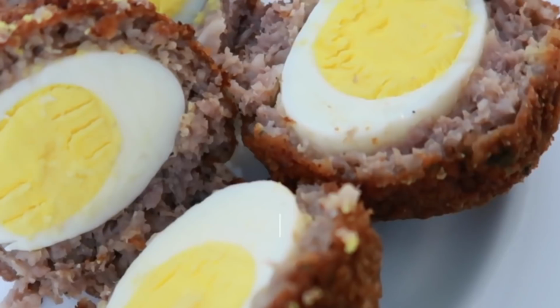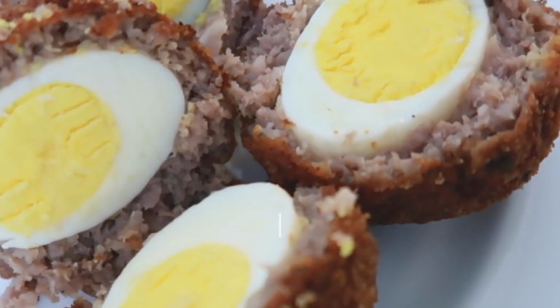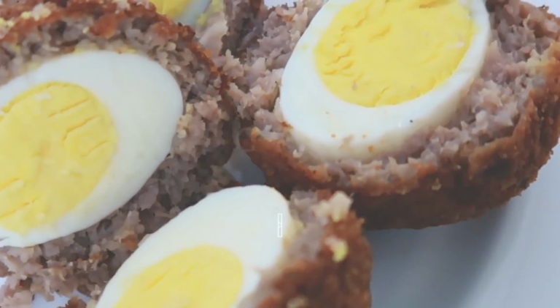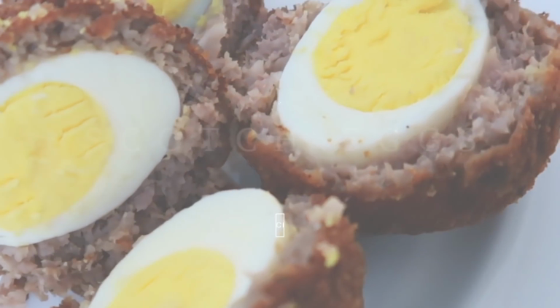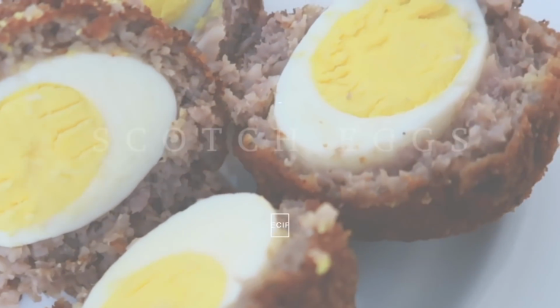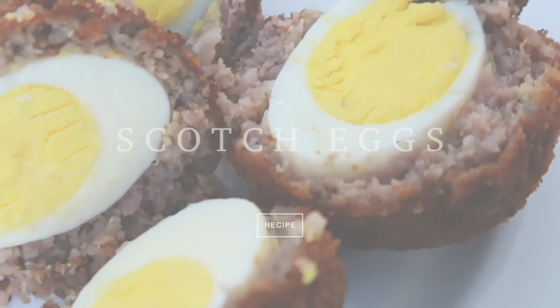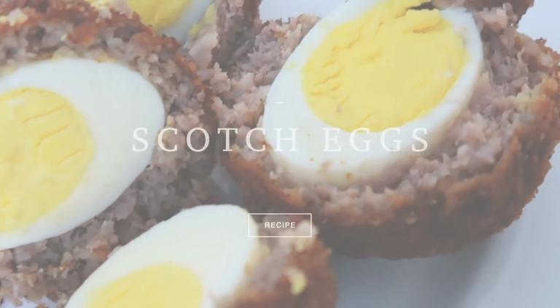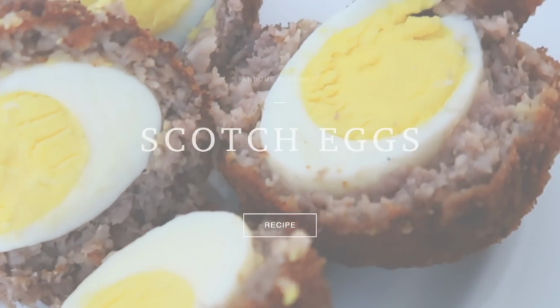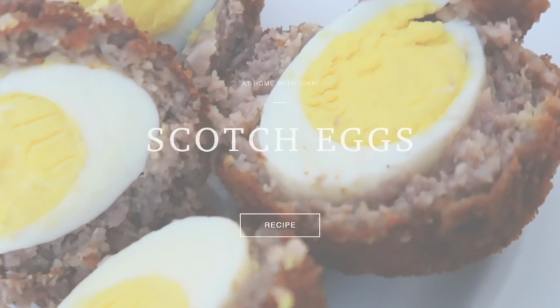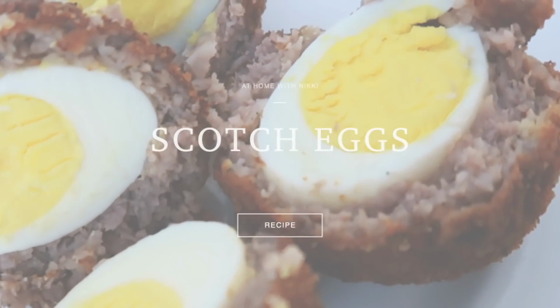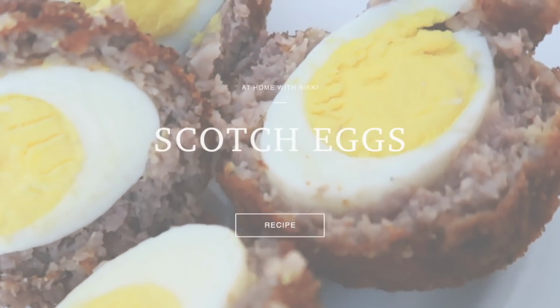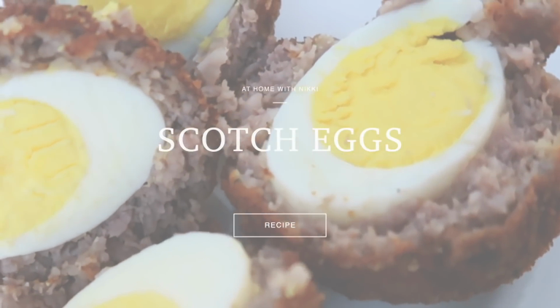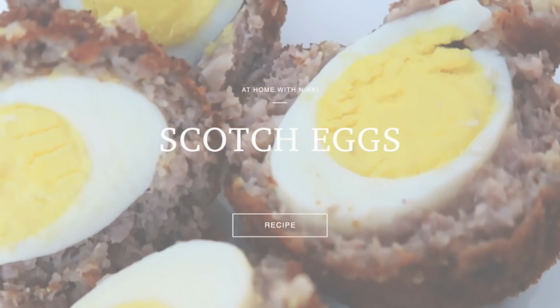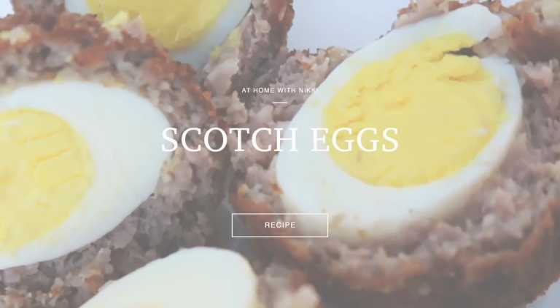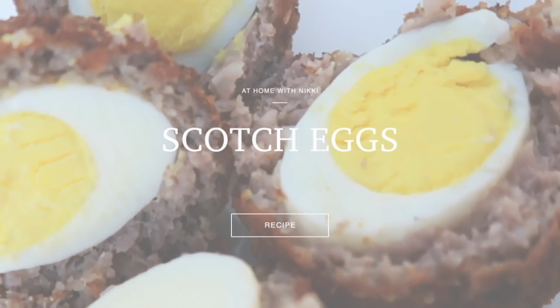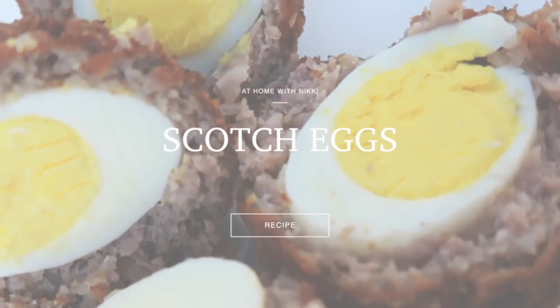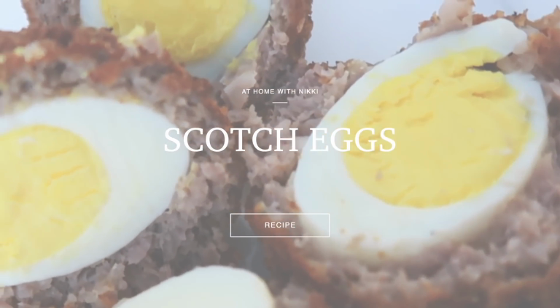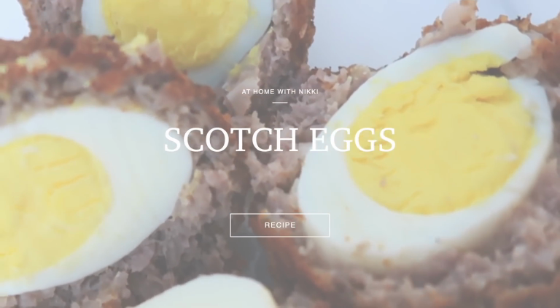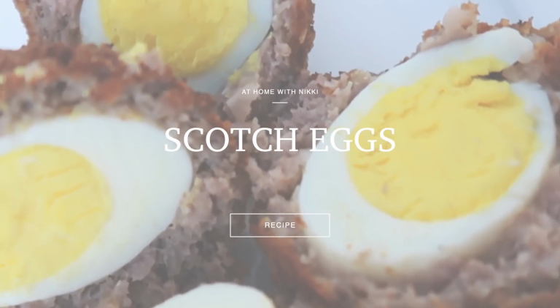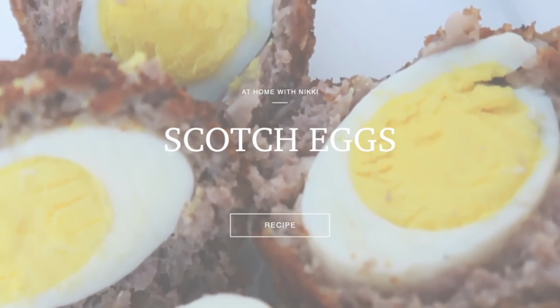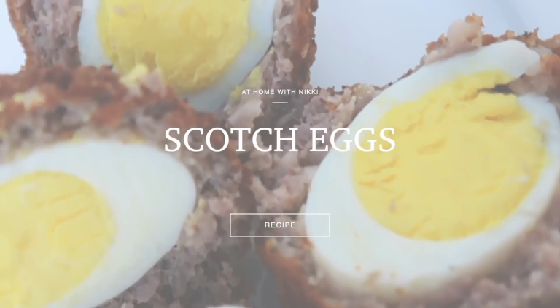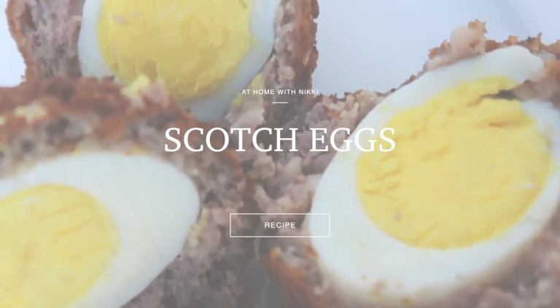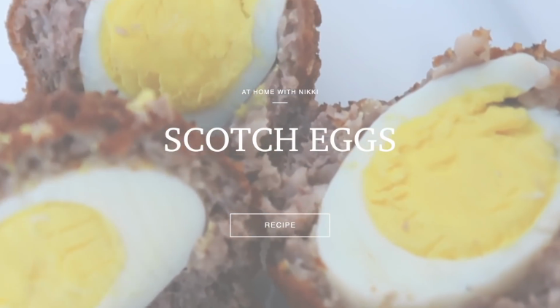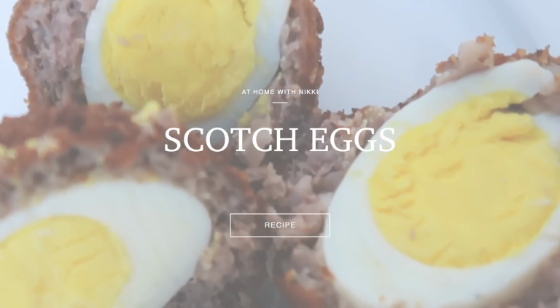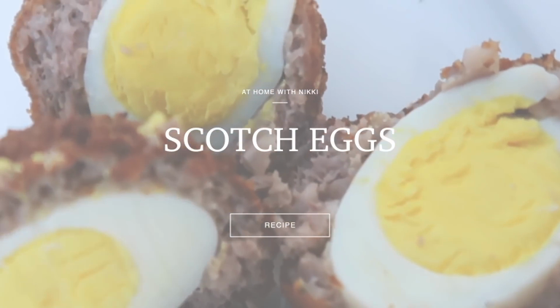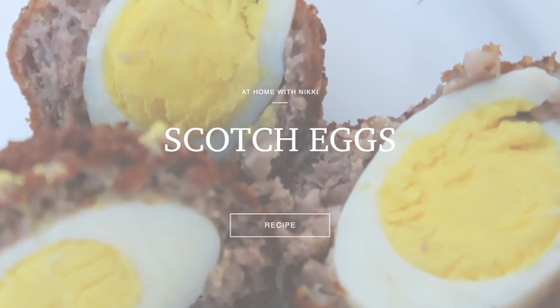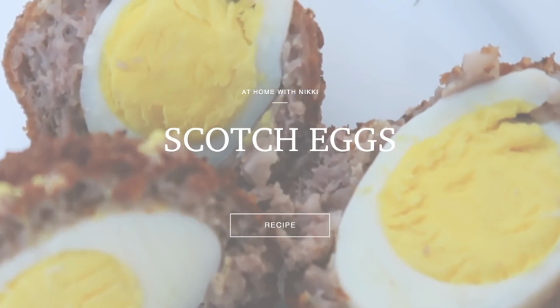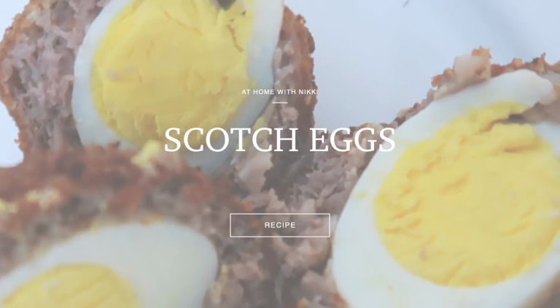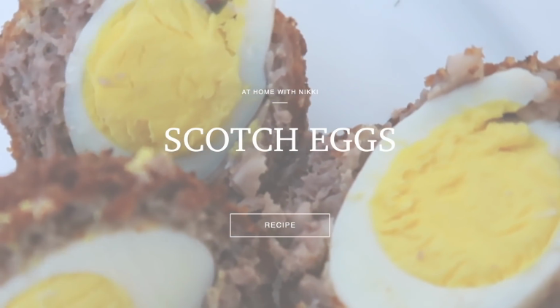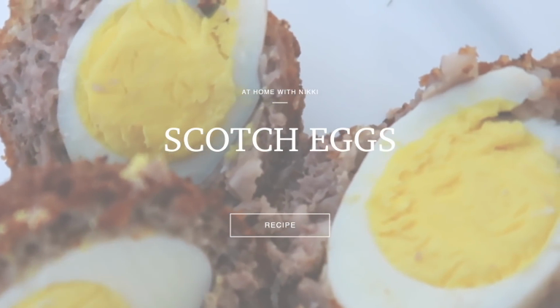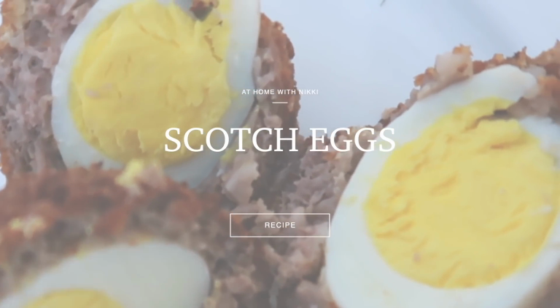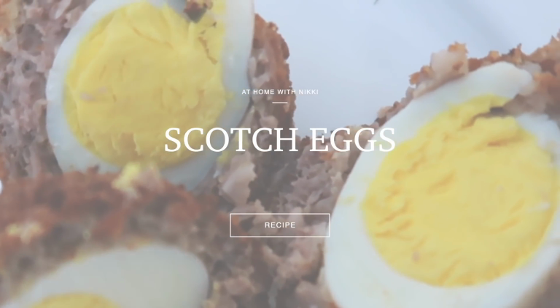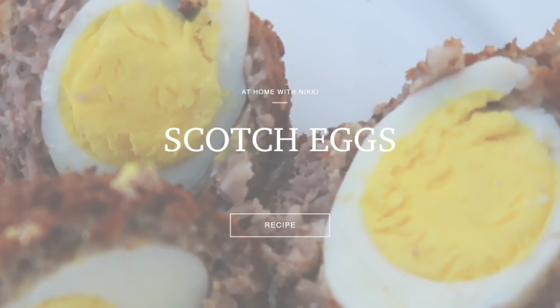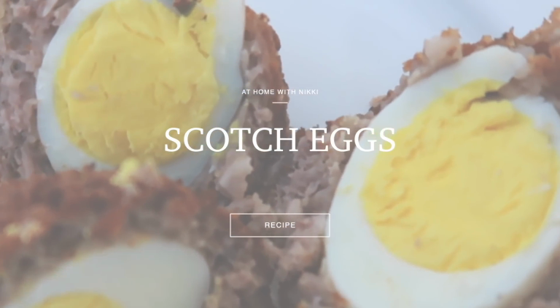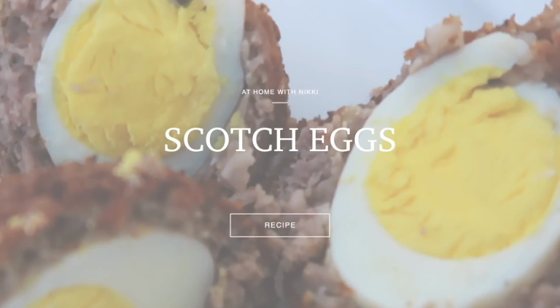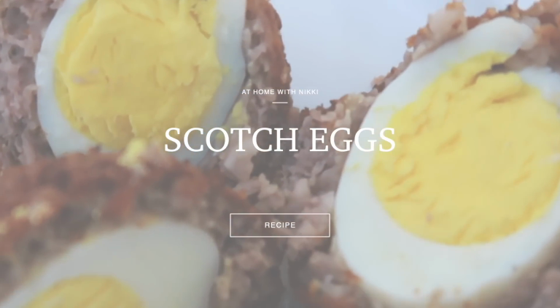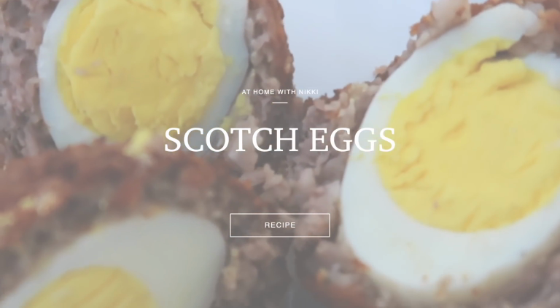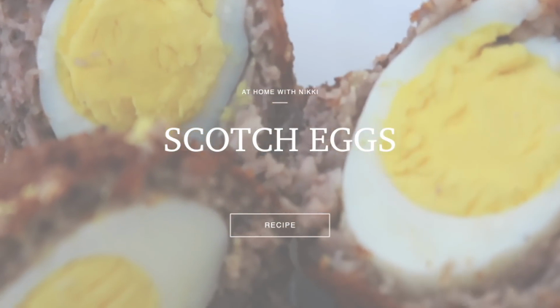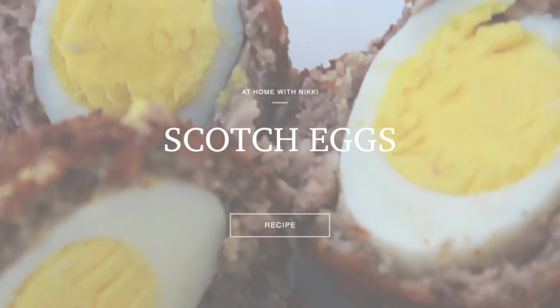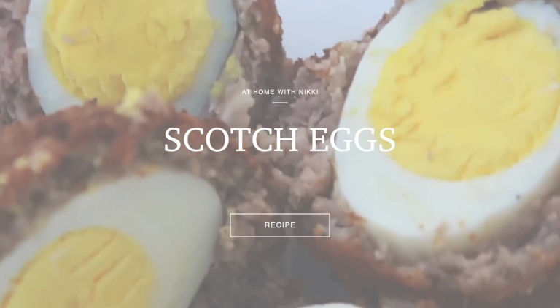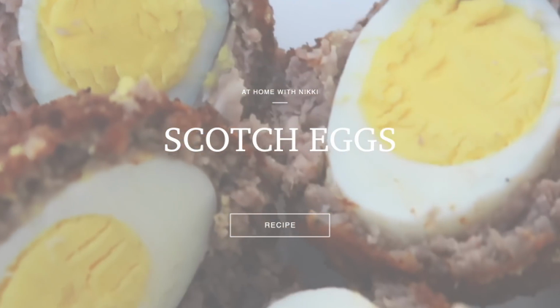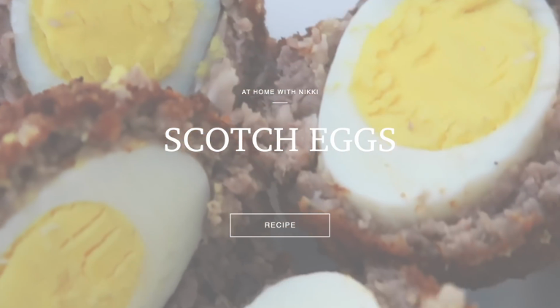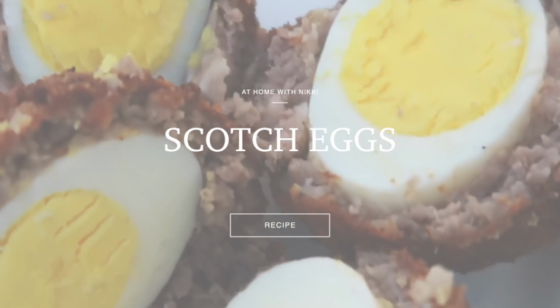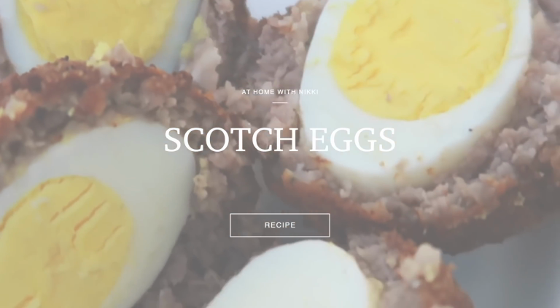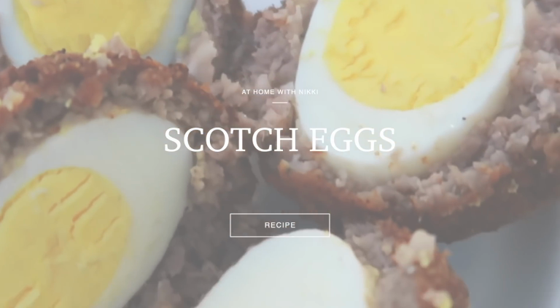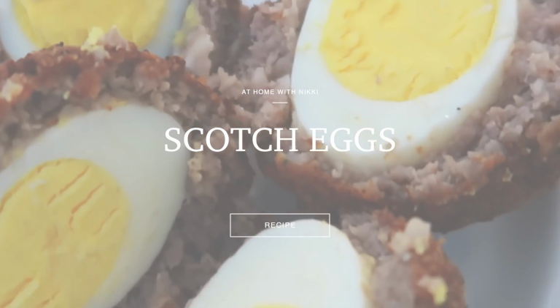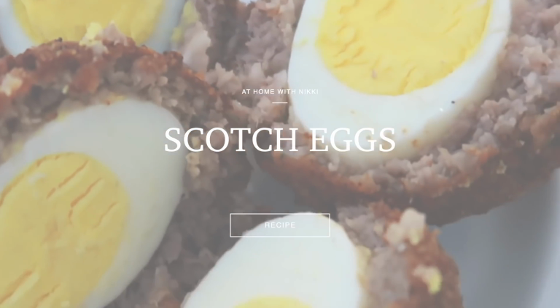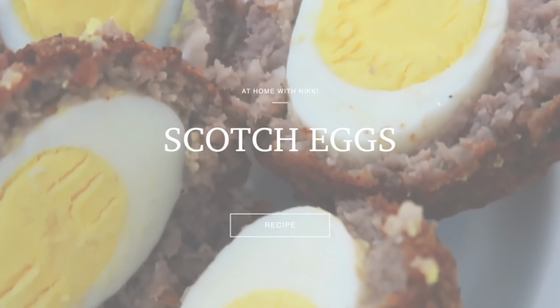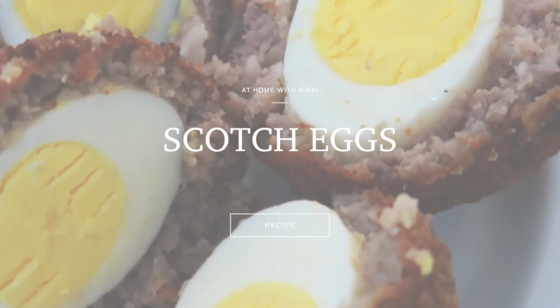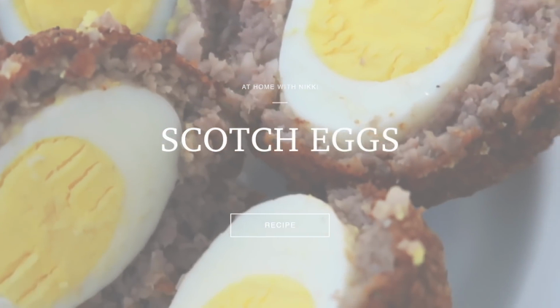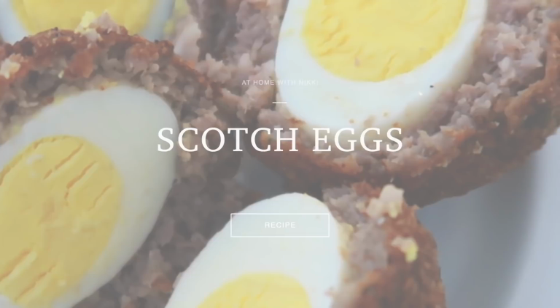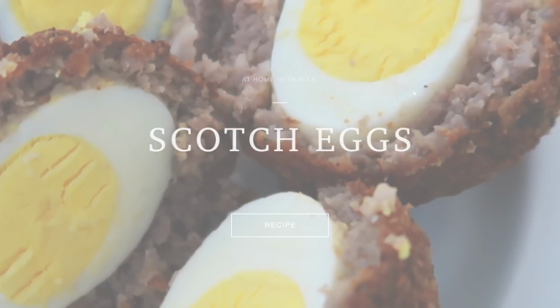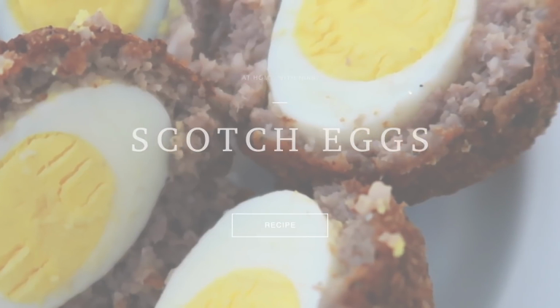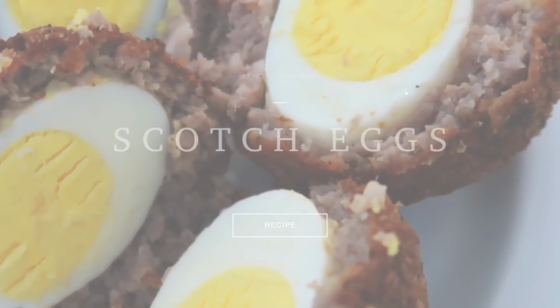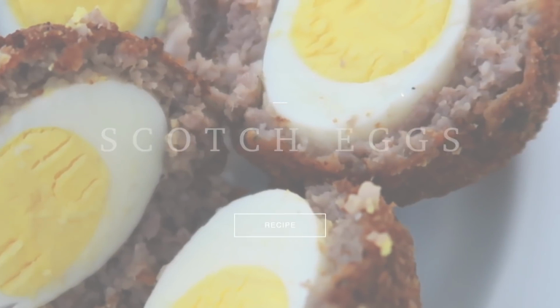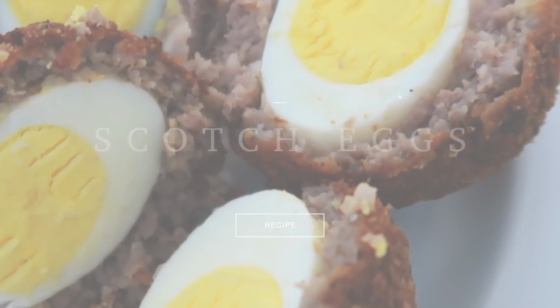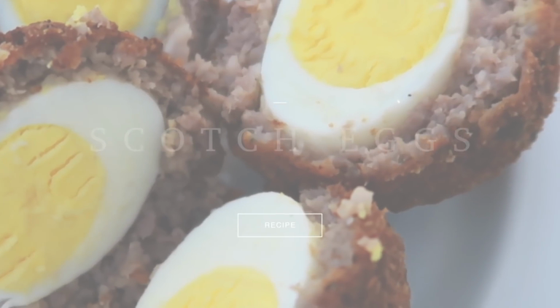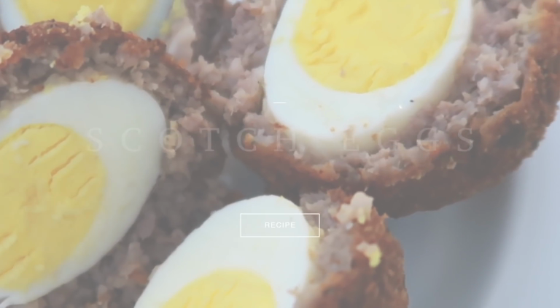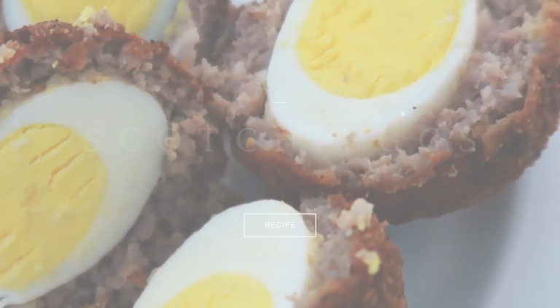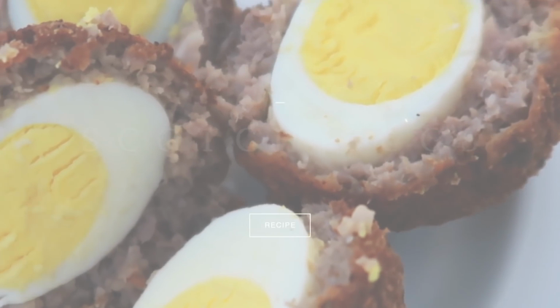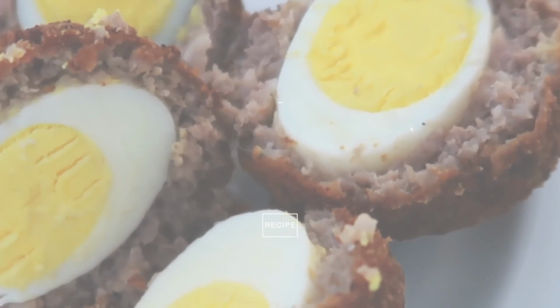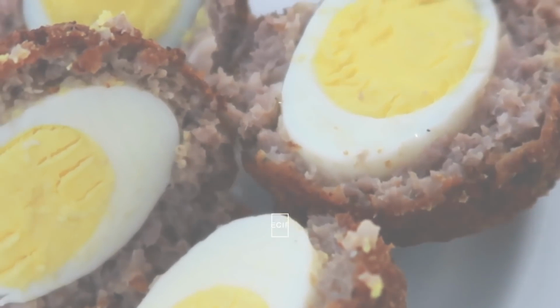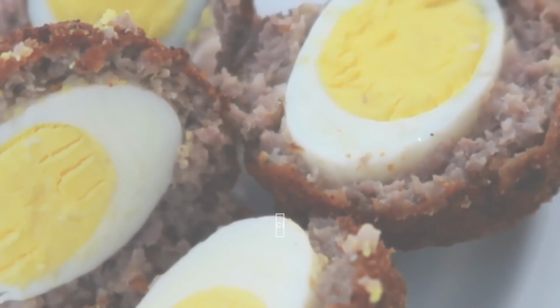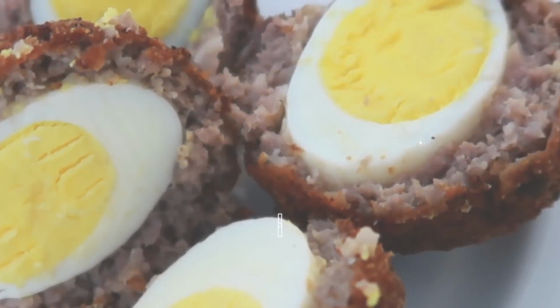Hi friends, I hope you all are doing great. It's me Nikki here to share a fun spring recipe with you: scotch eggs. So let's get started.